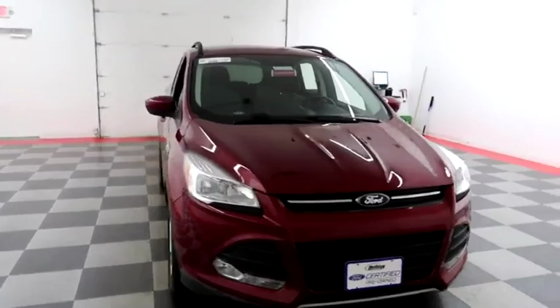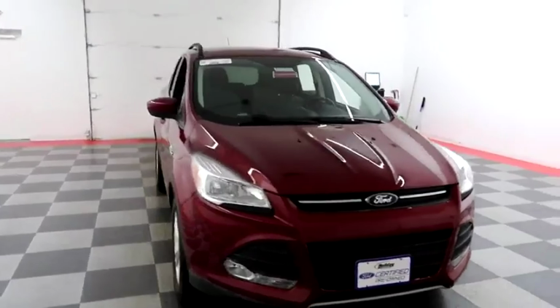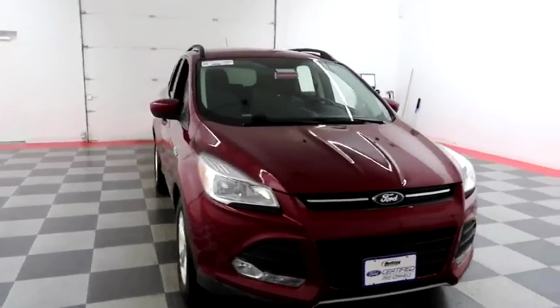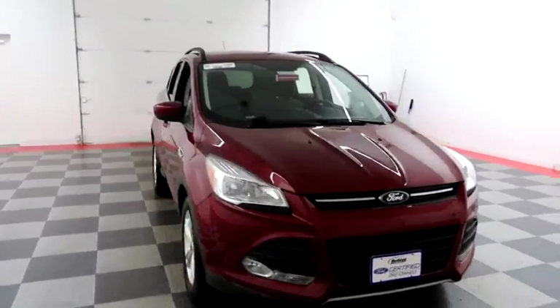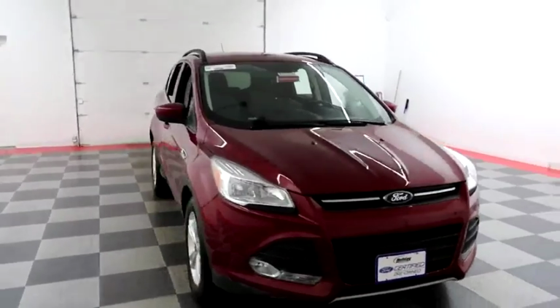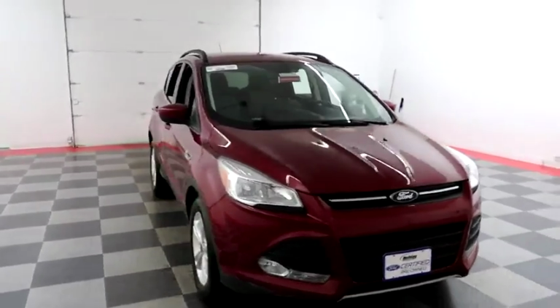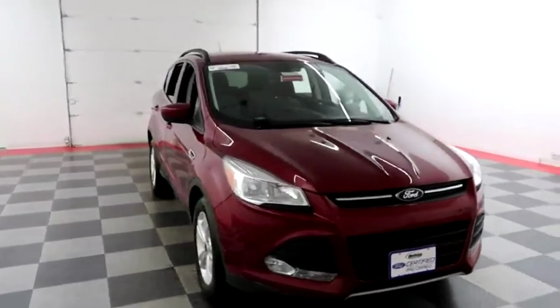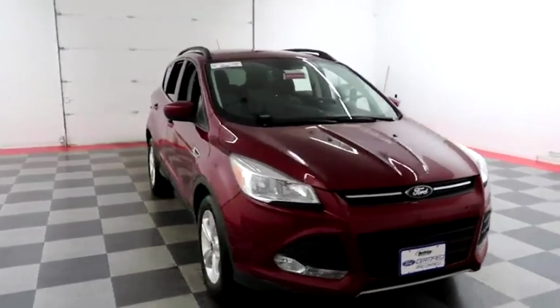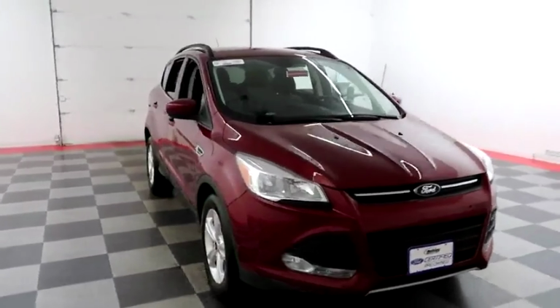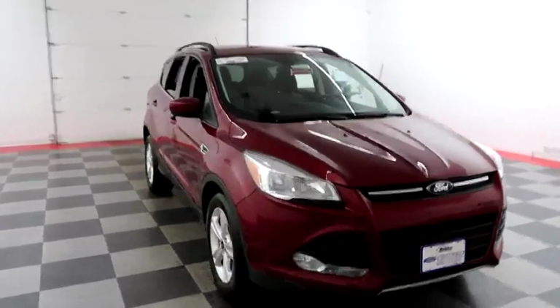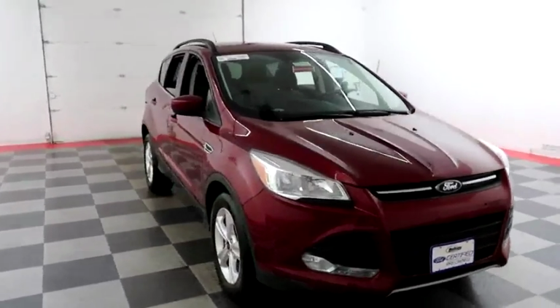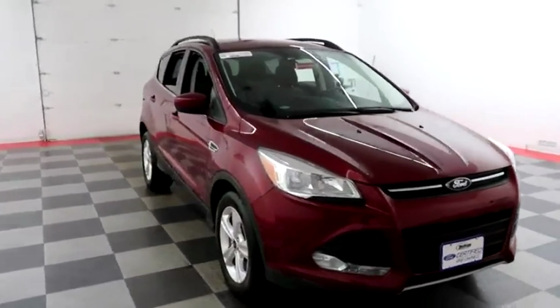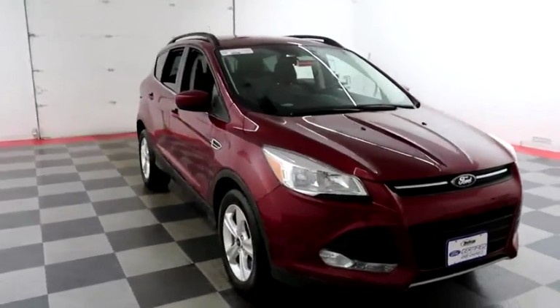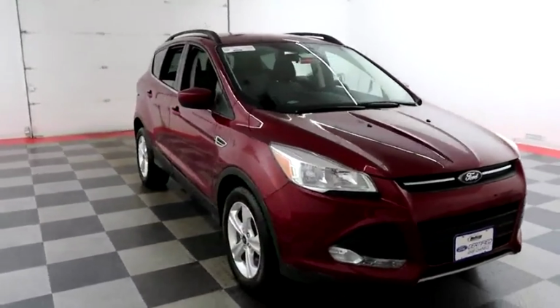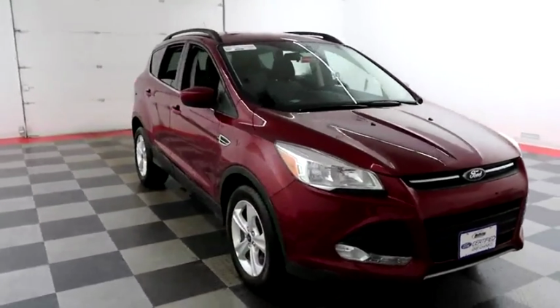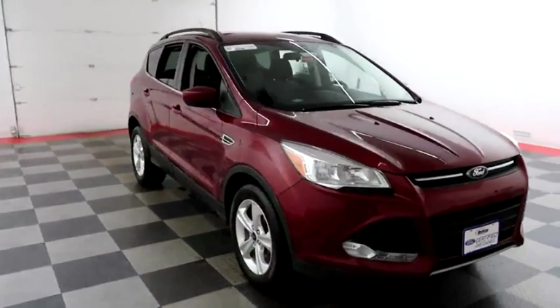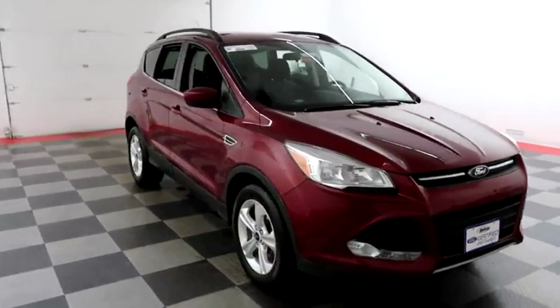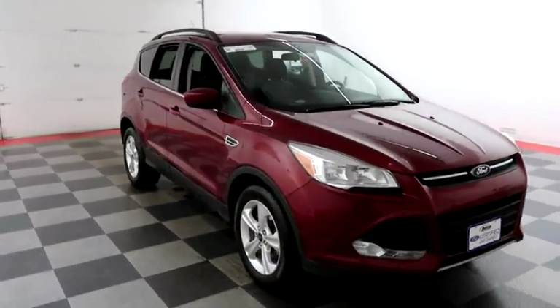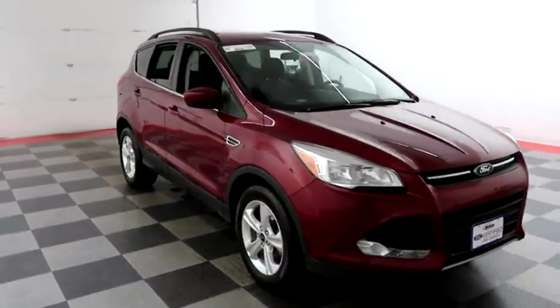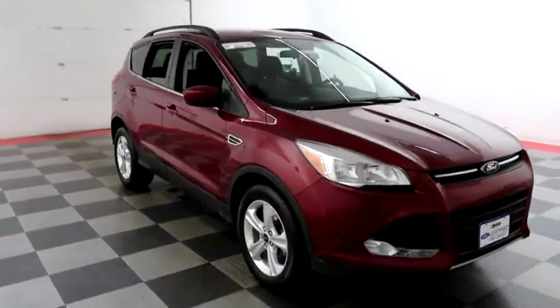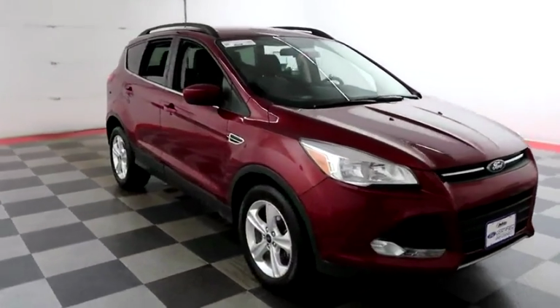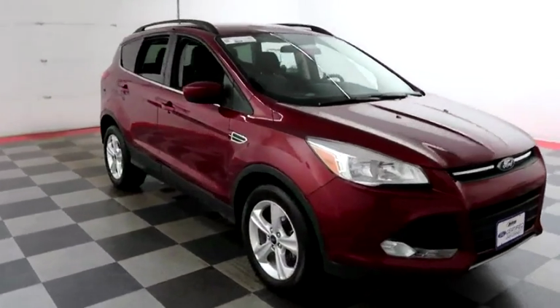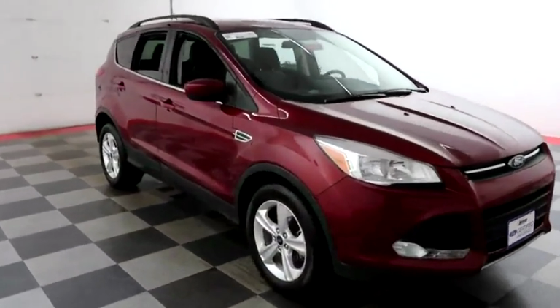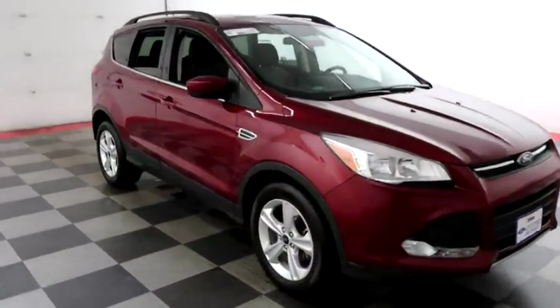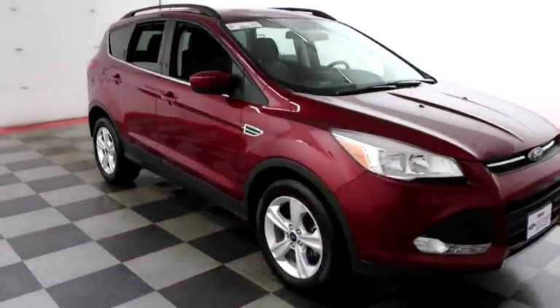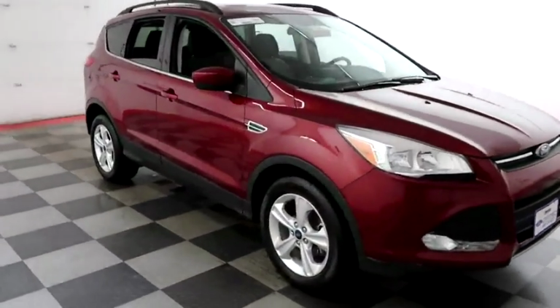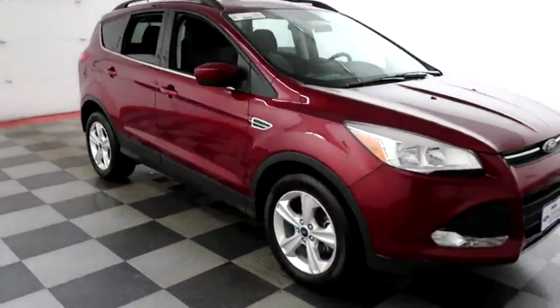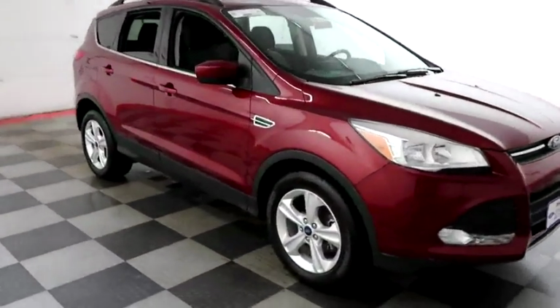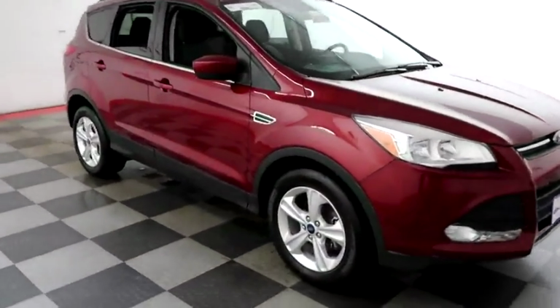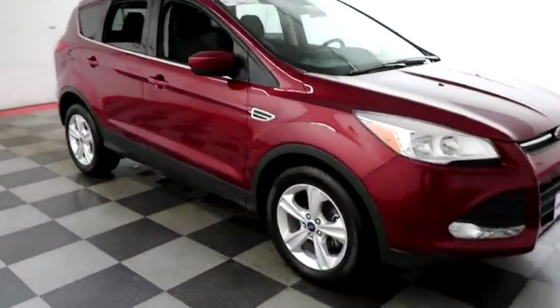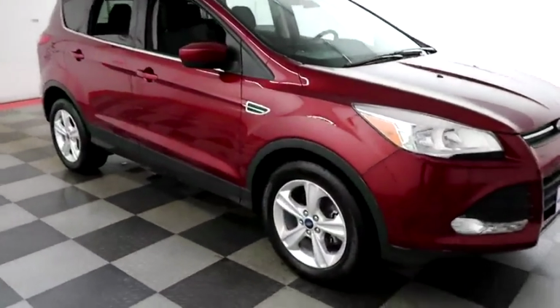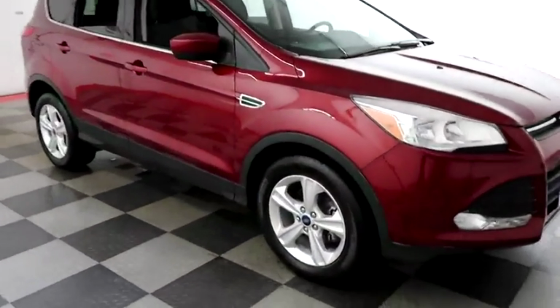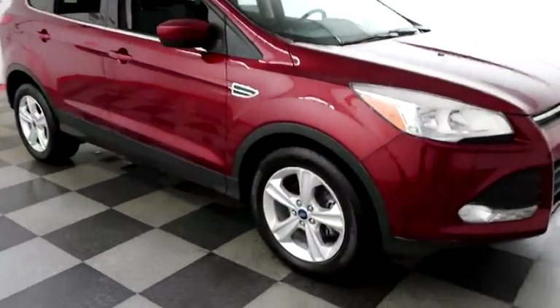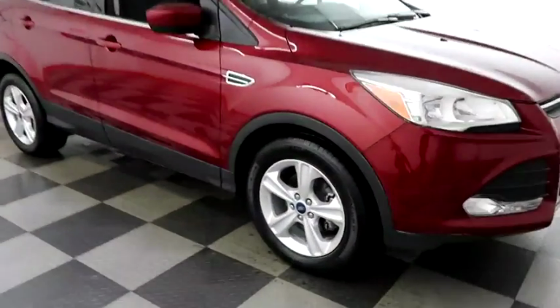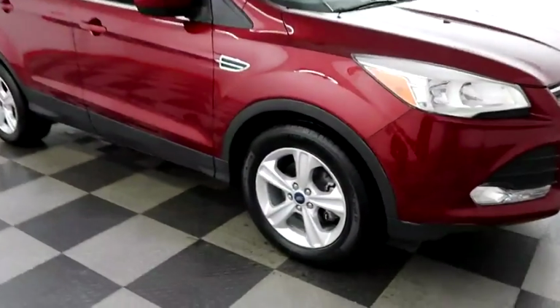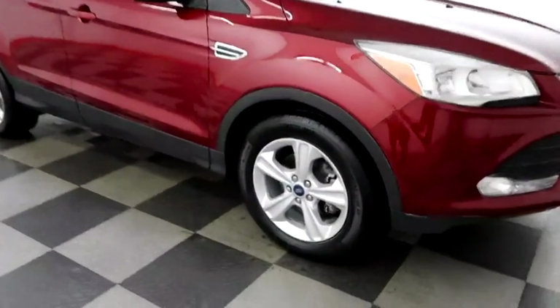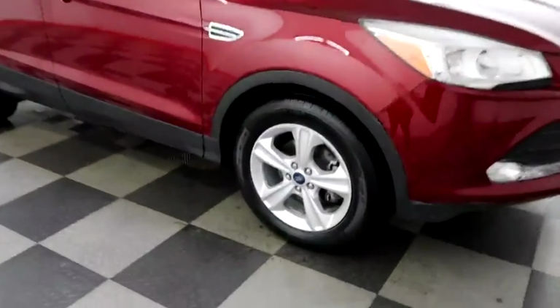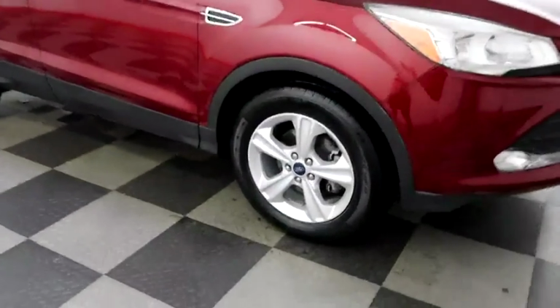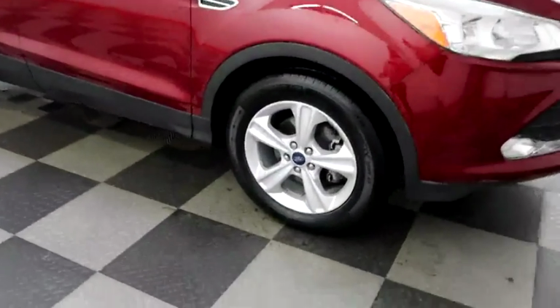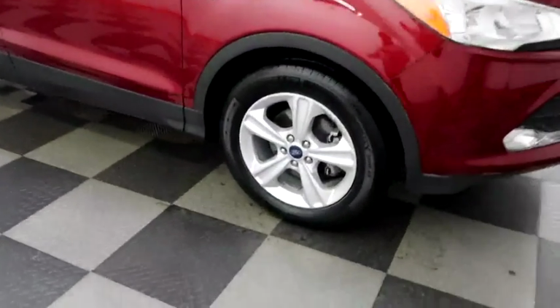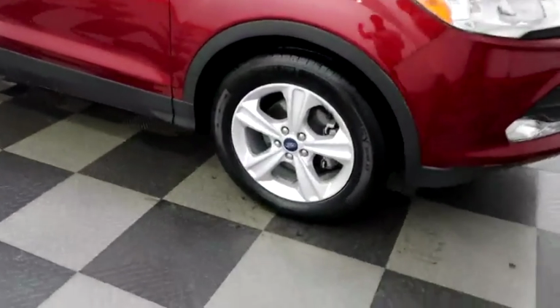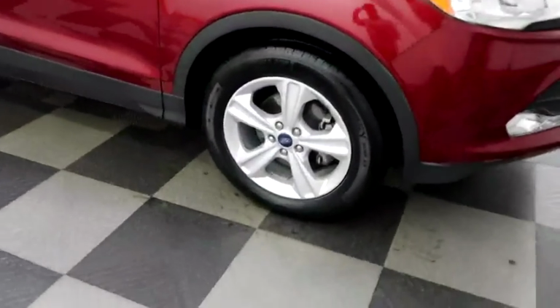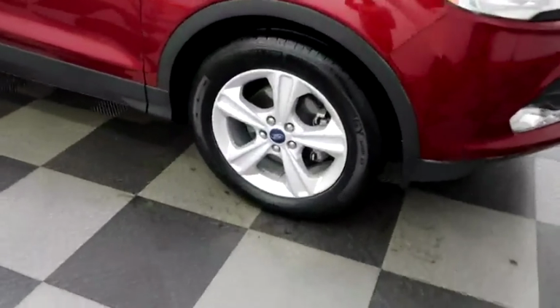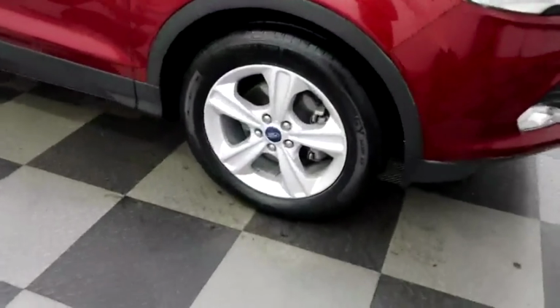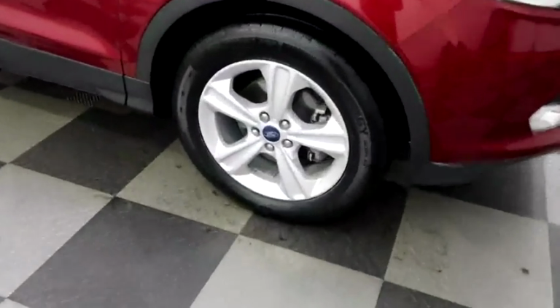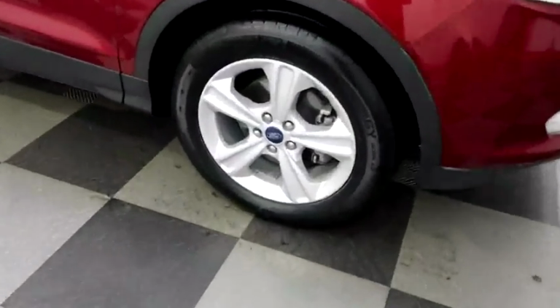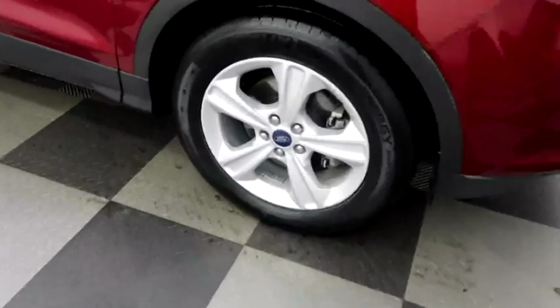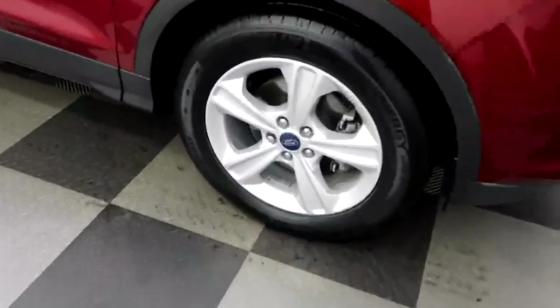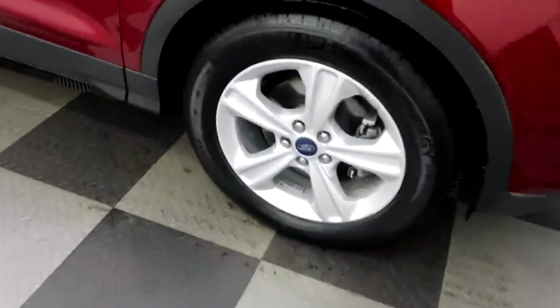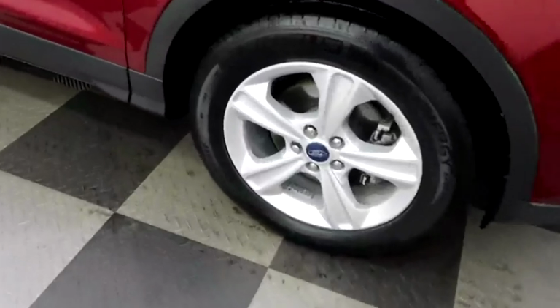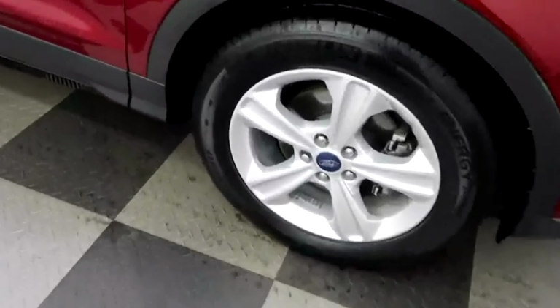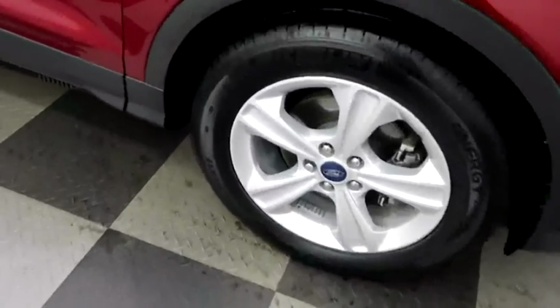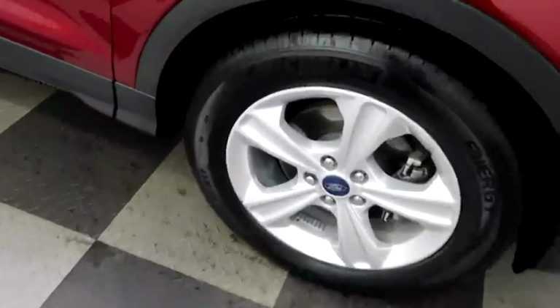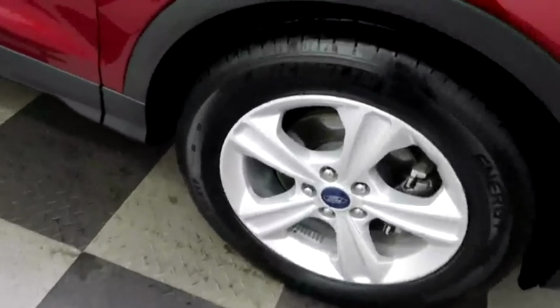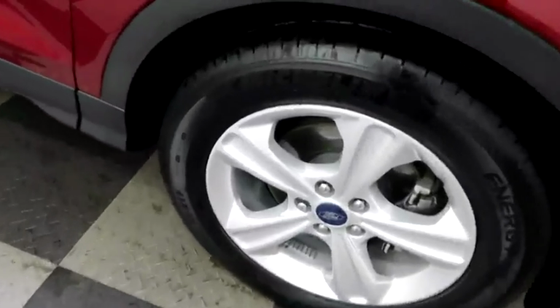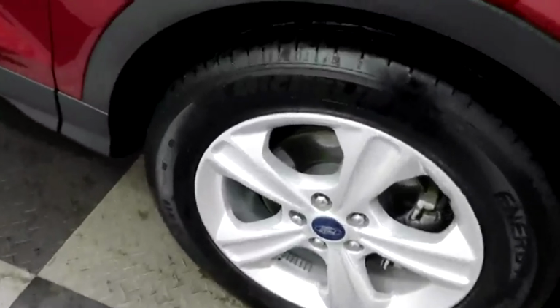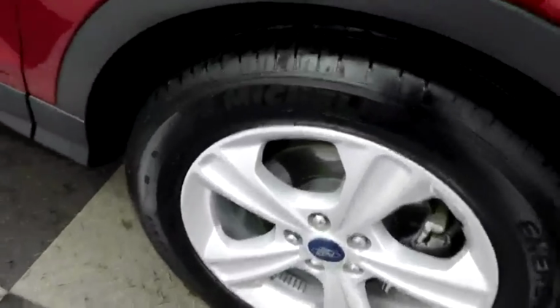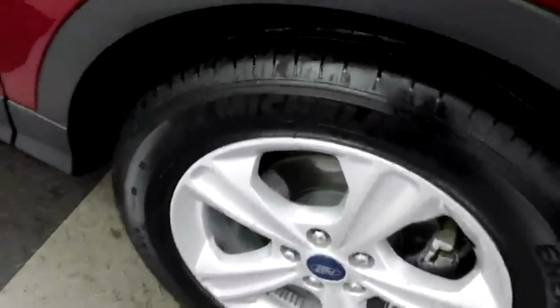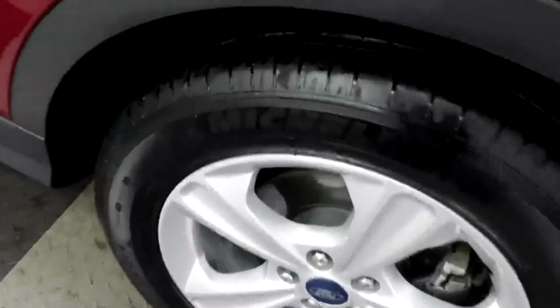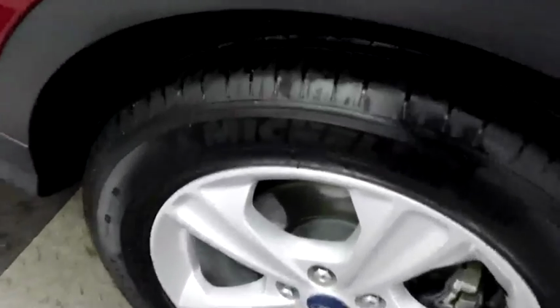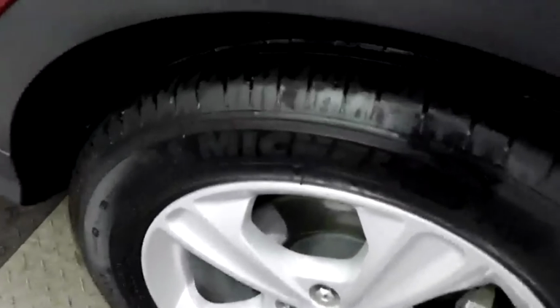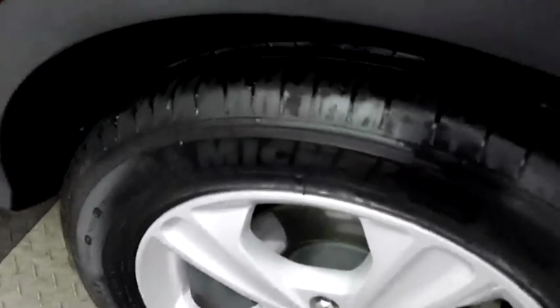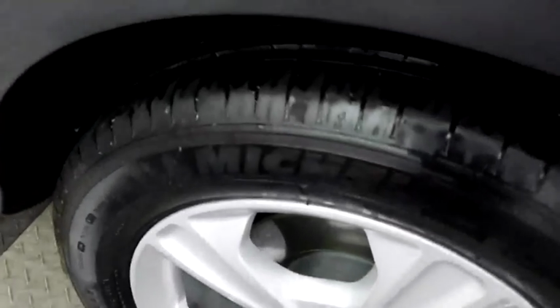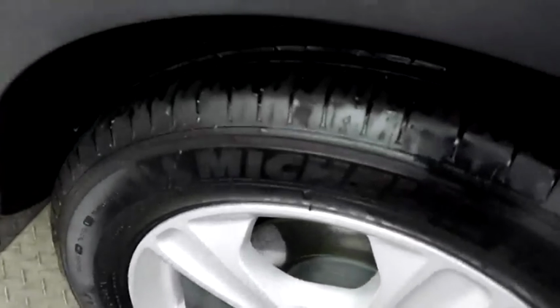Right away up front you have factory fog lamps, and alloy wheels wrapped with Michelin tires.